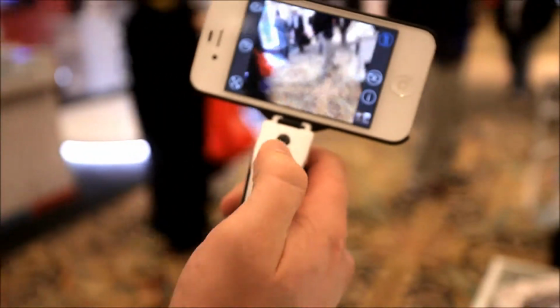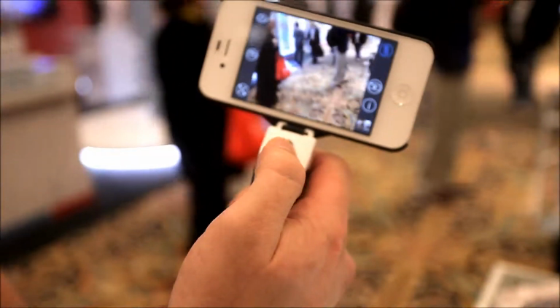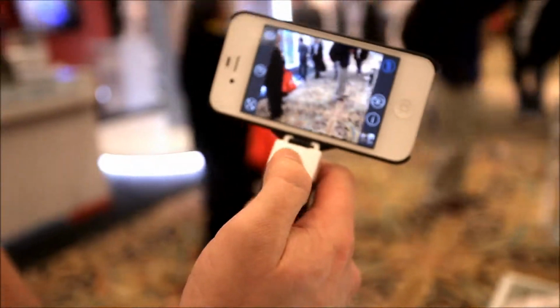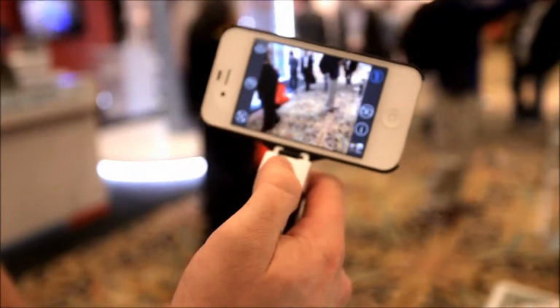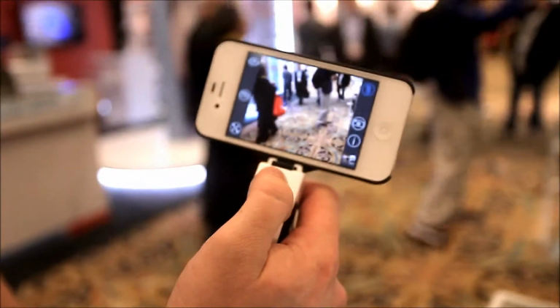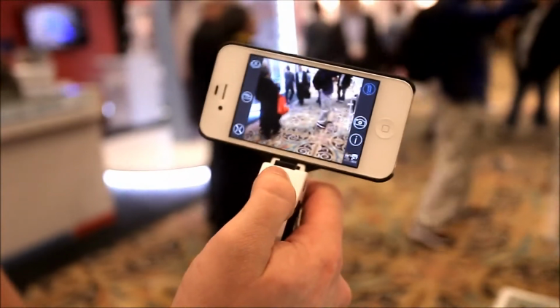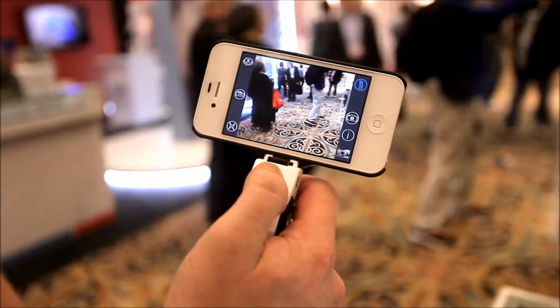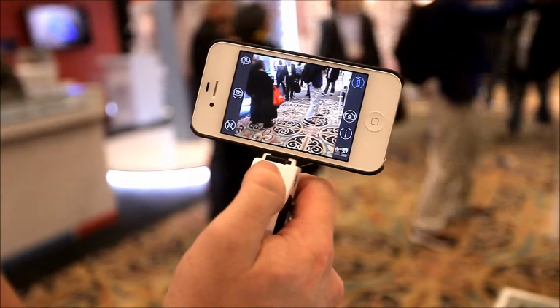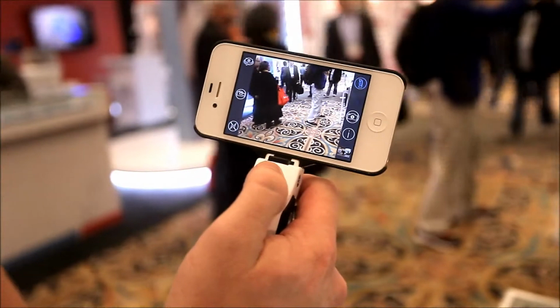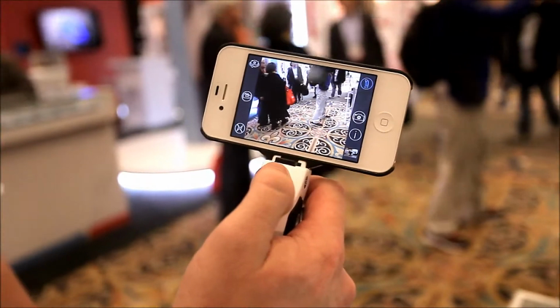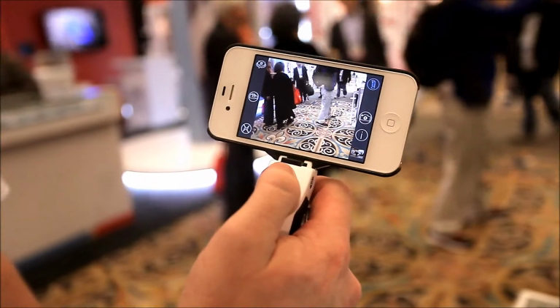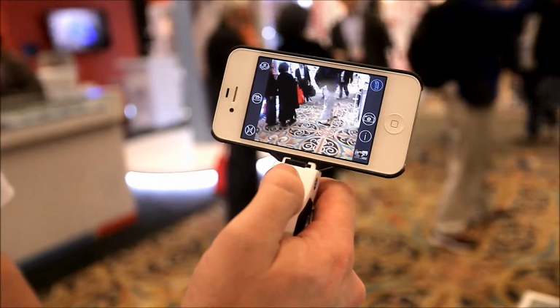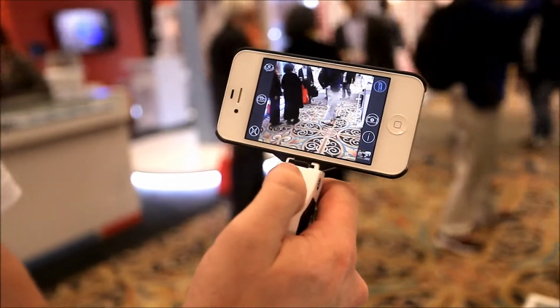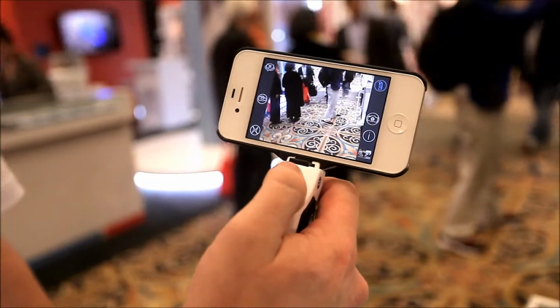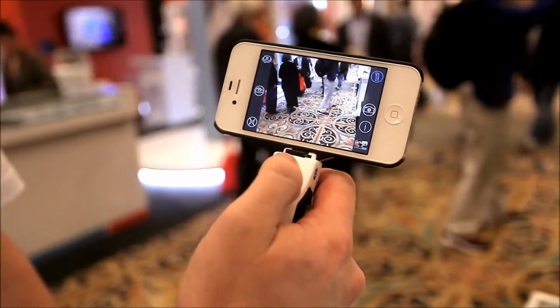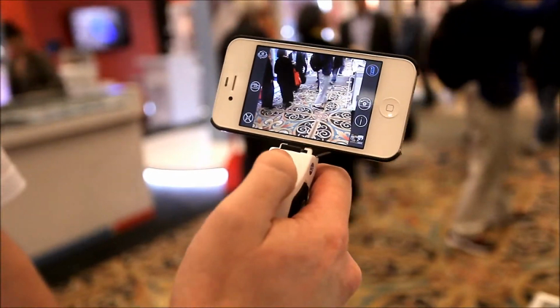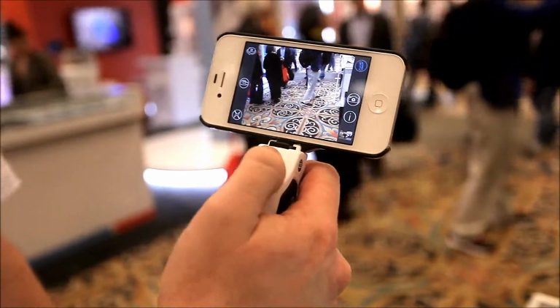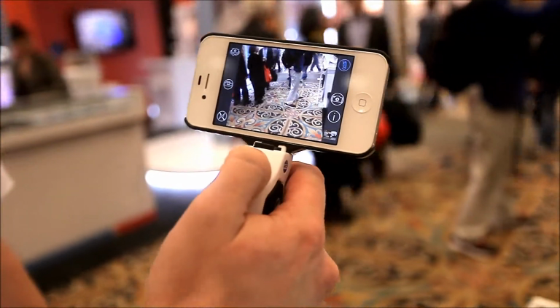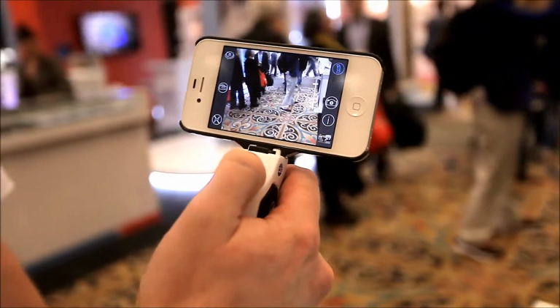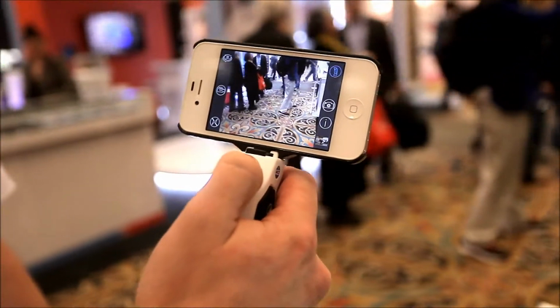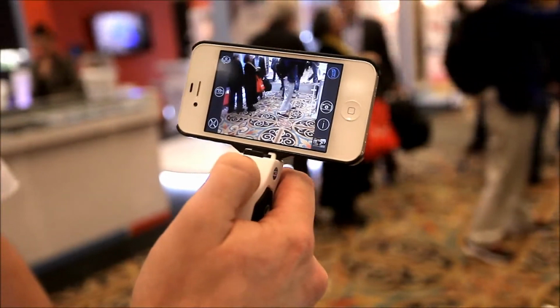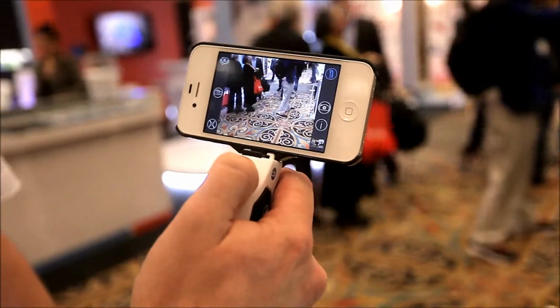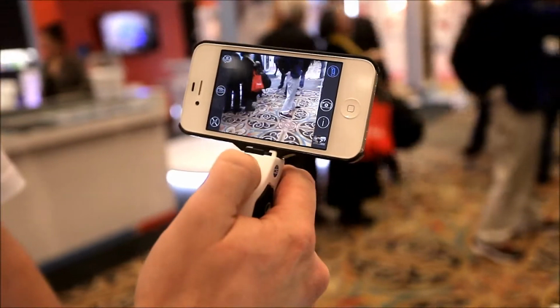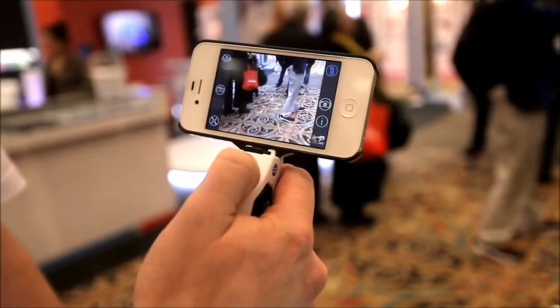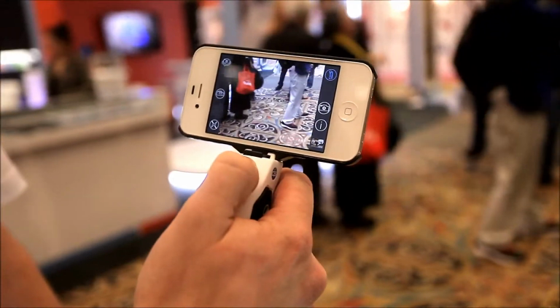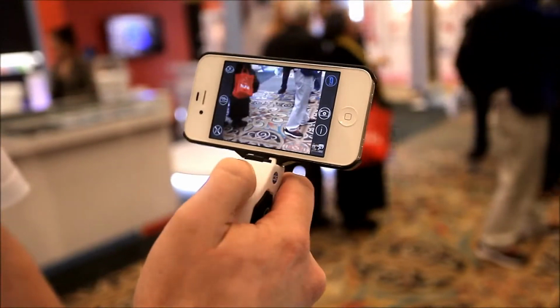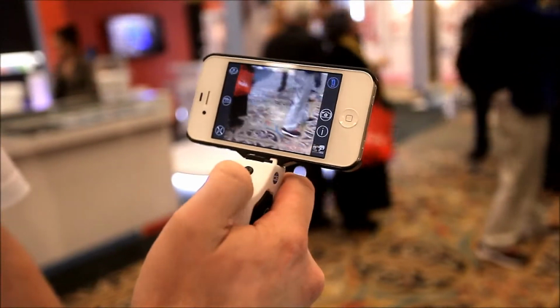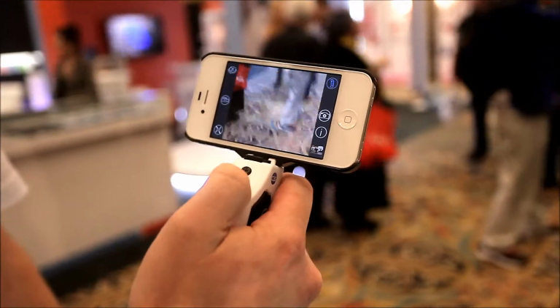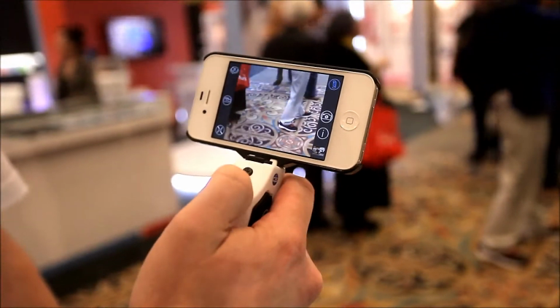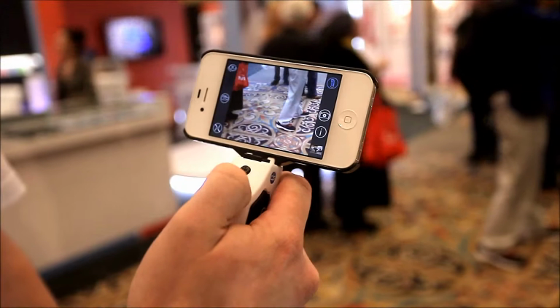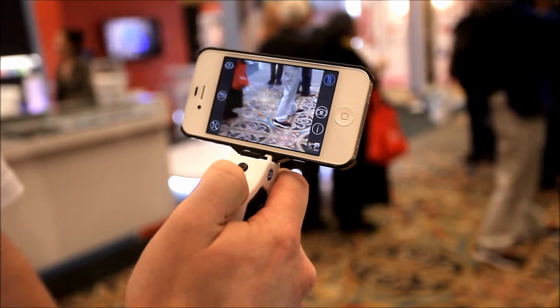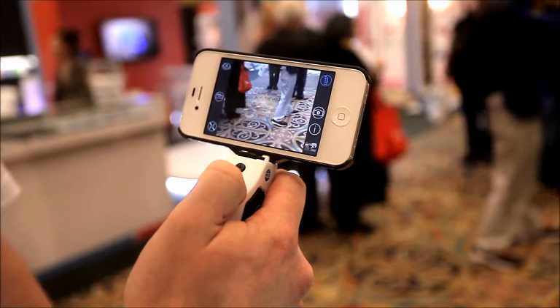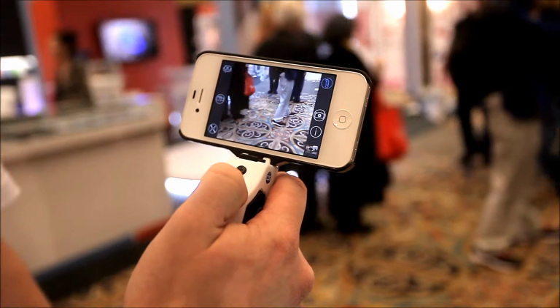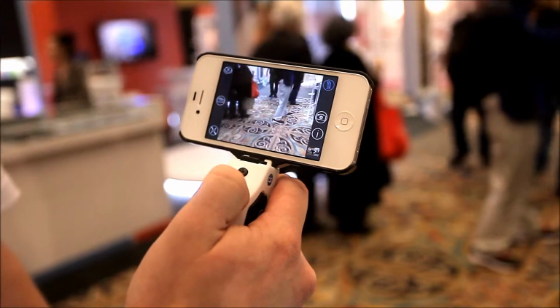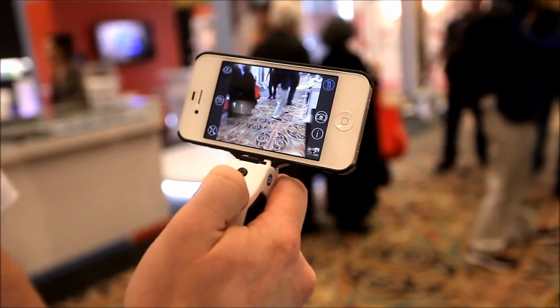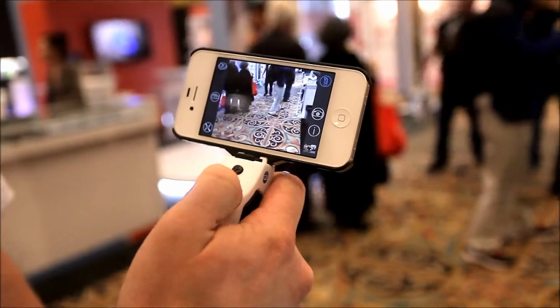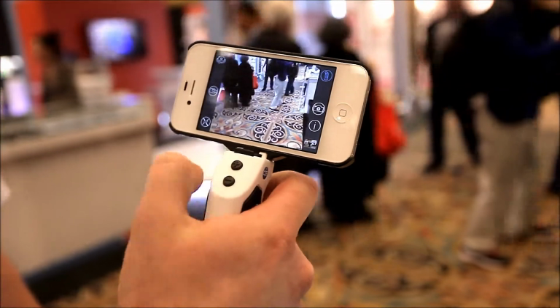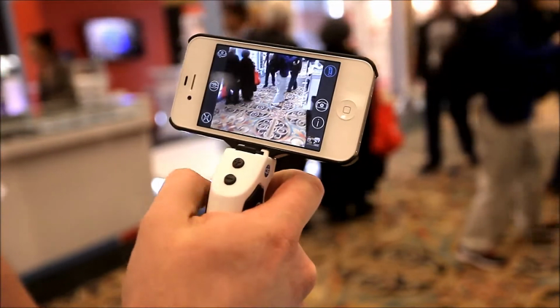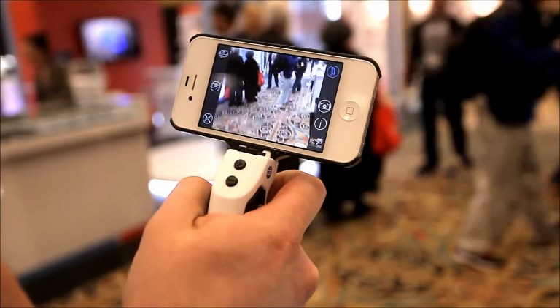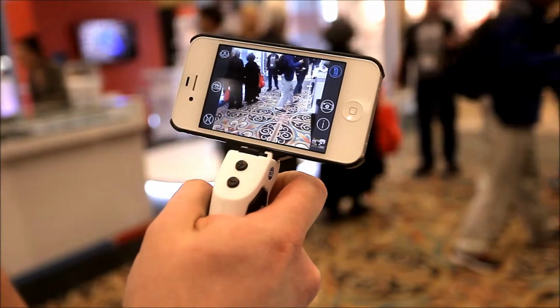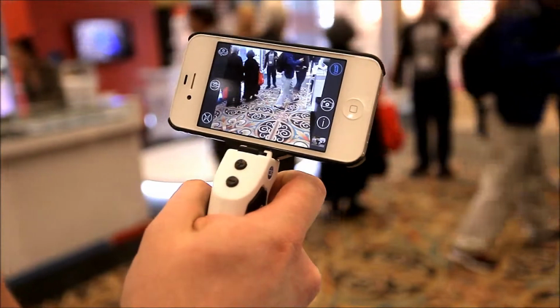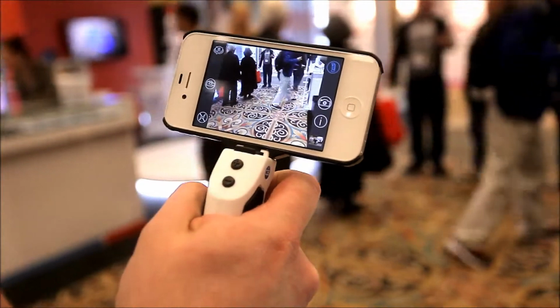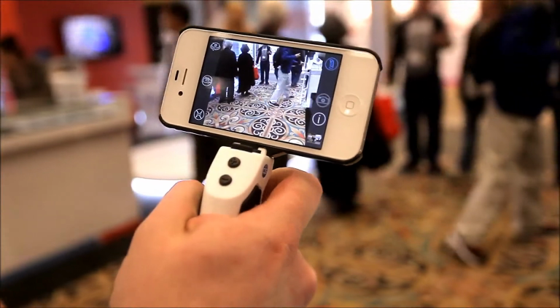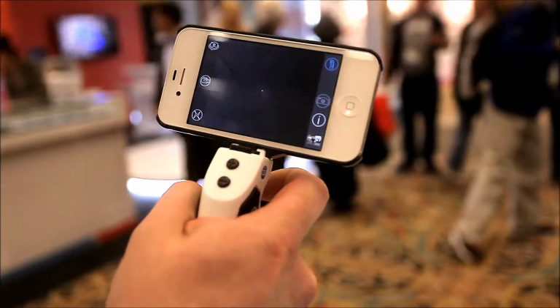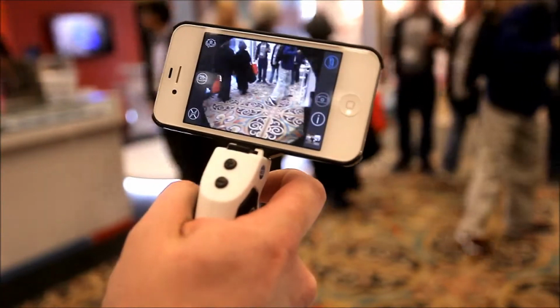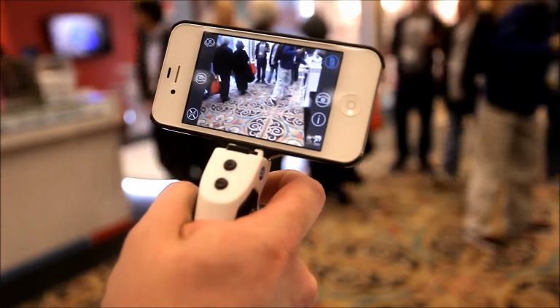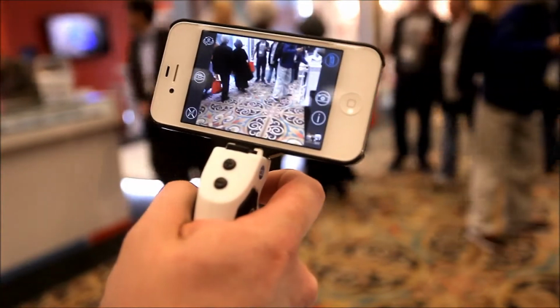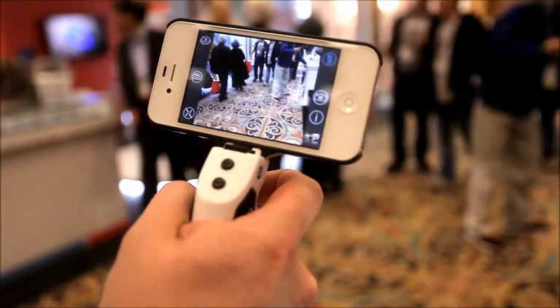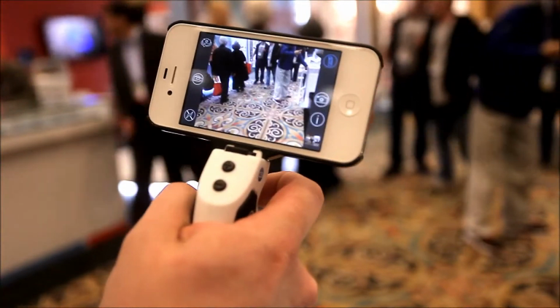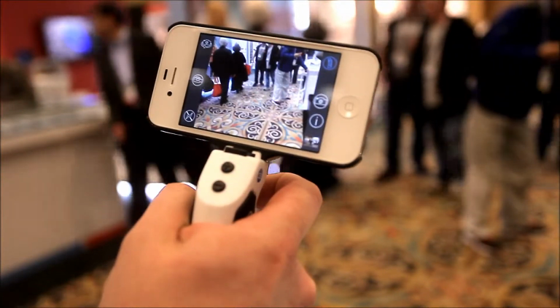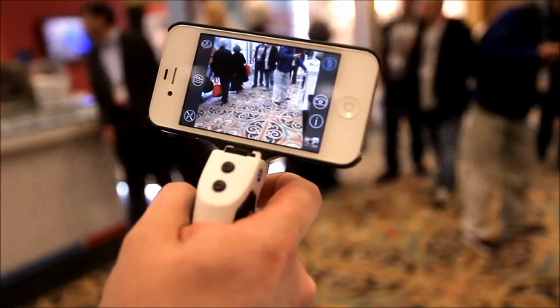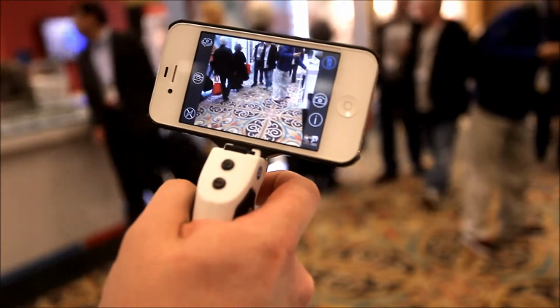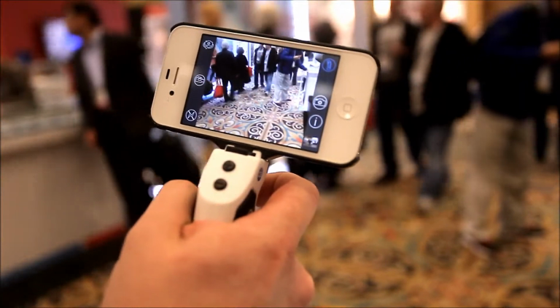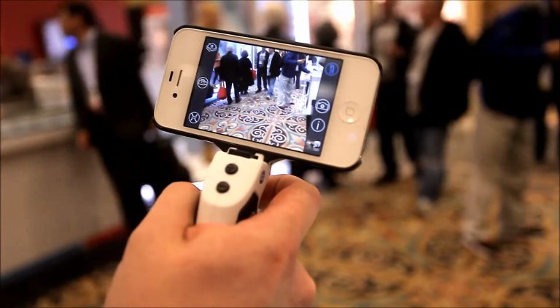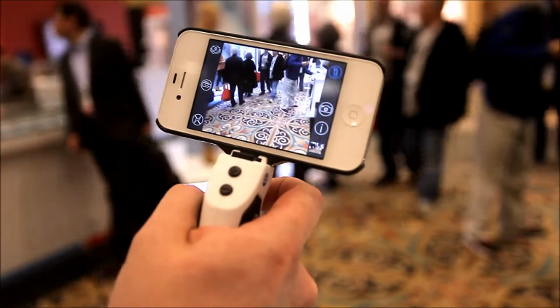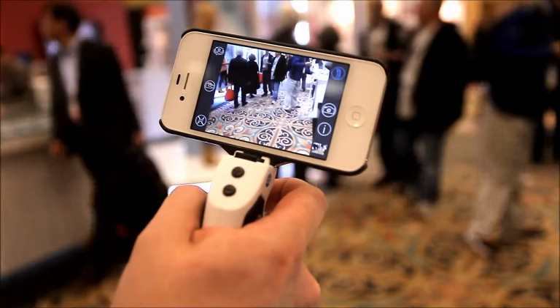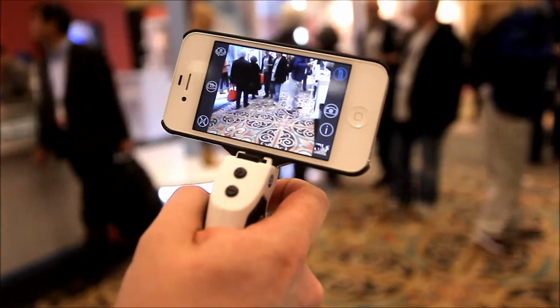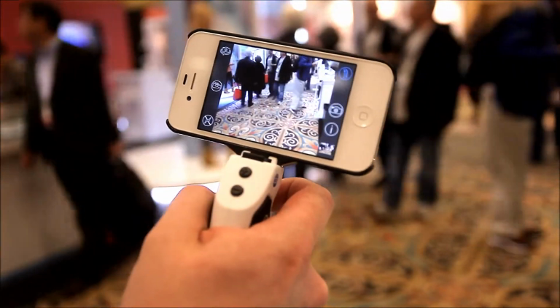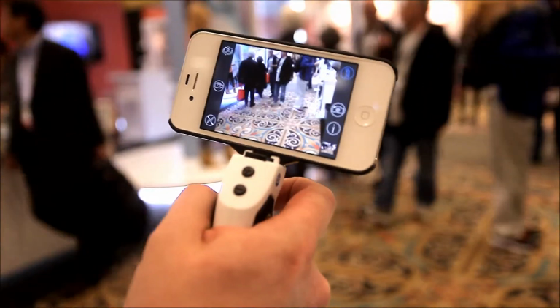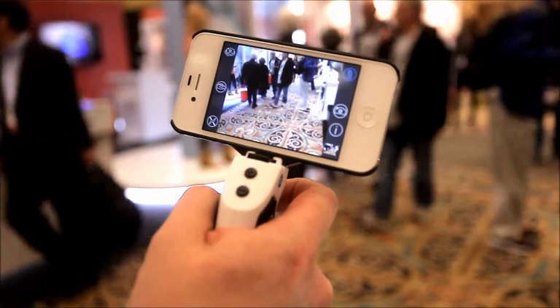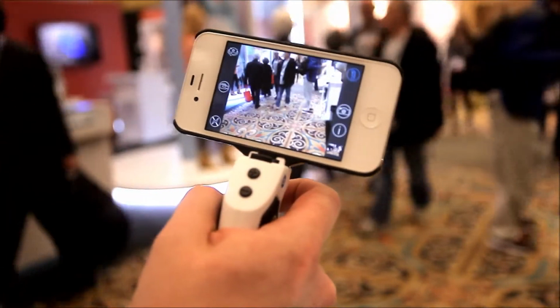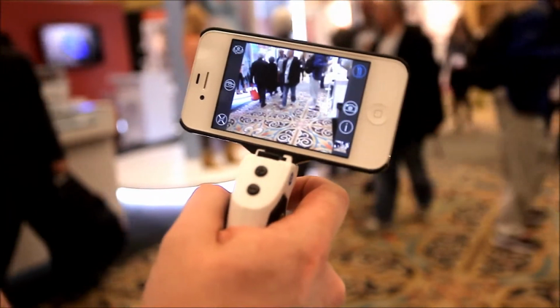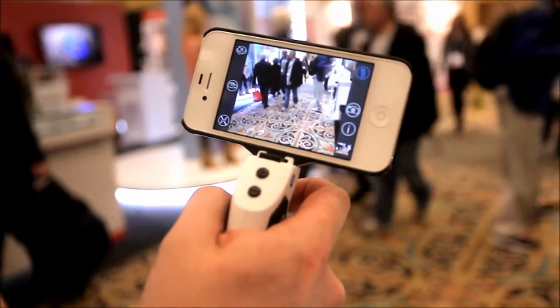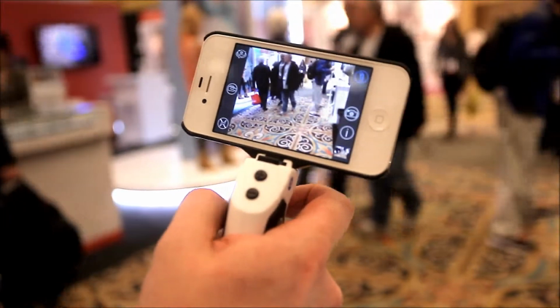With these buttons connected via Bluetooth Smart, you can zoom in, you can zoom out, you can capture a photo, or it starts and stops video if you're in video mode.